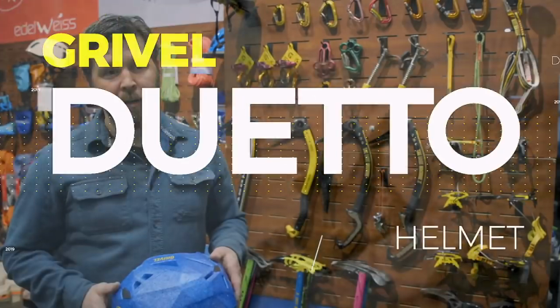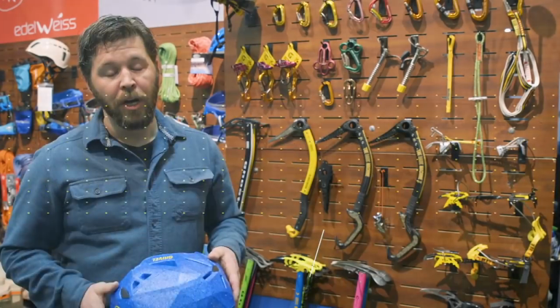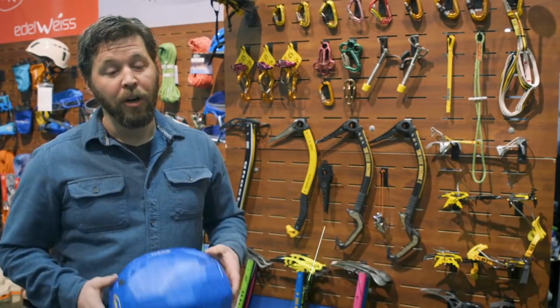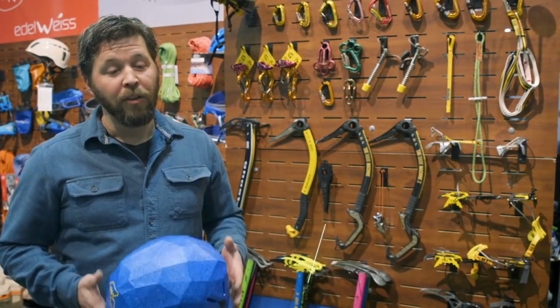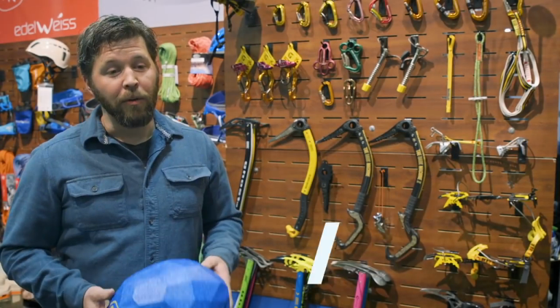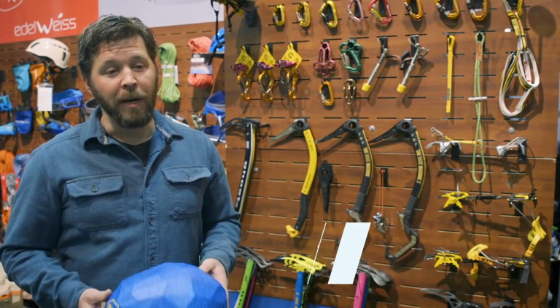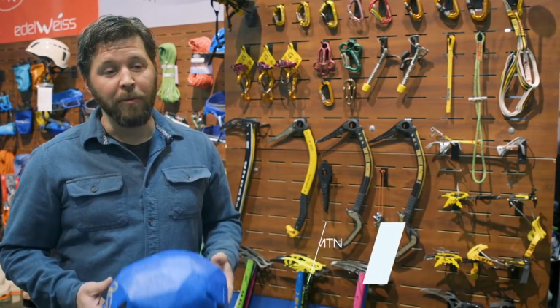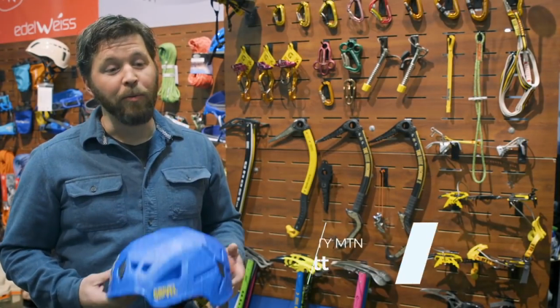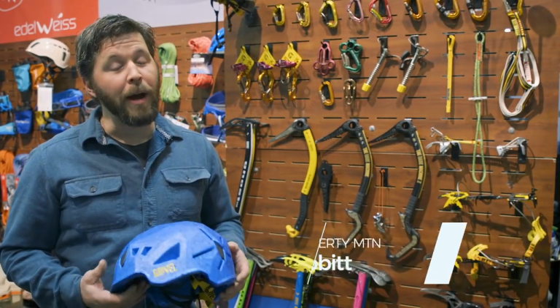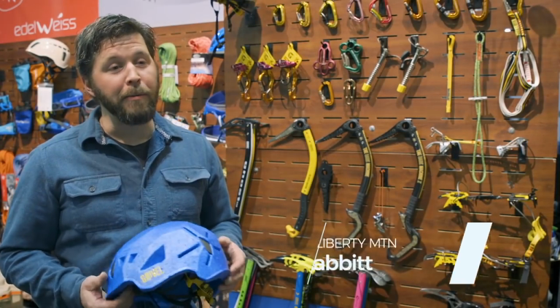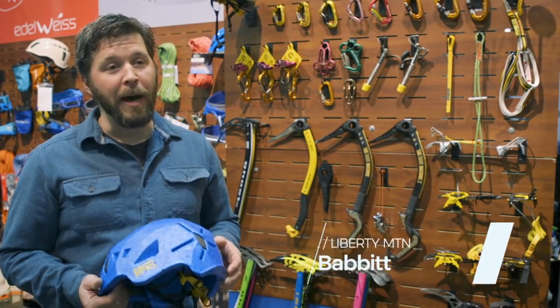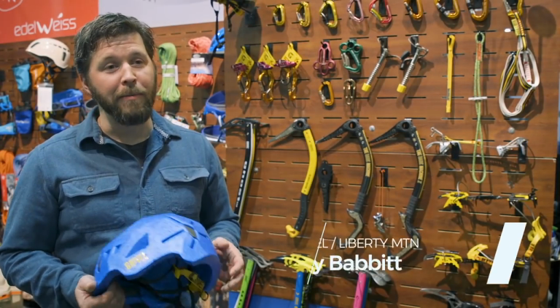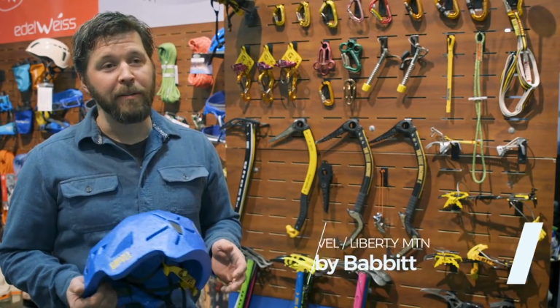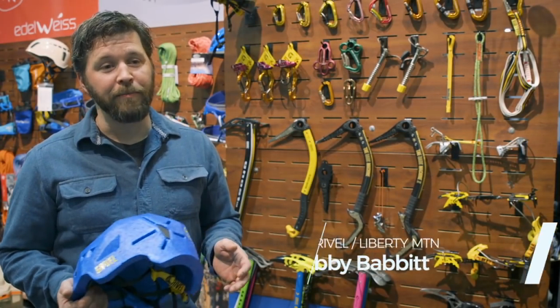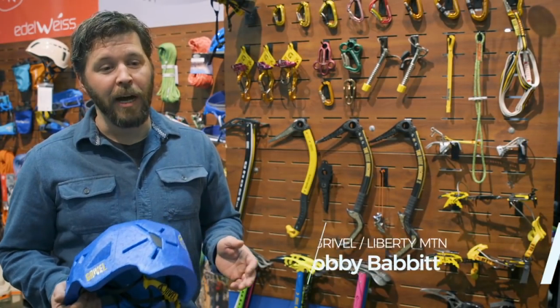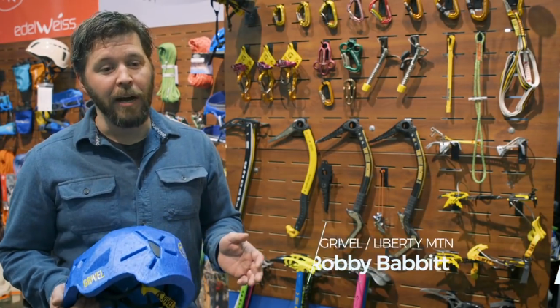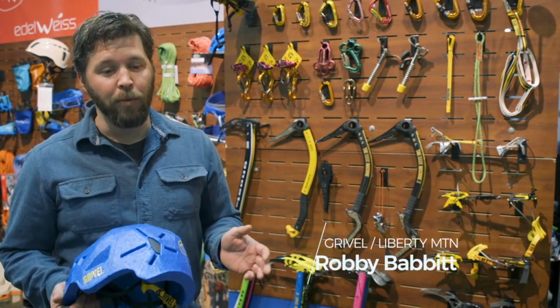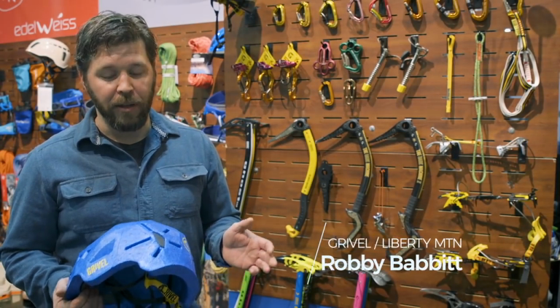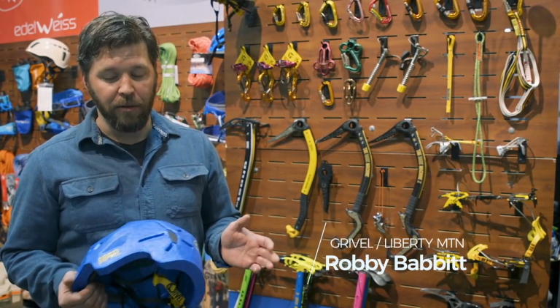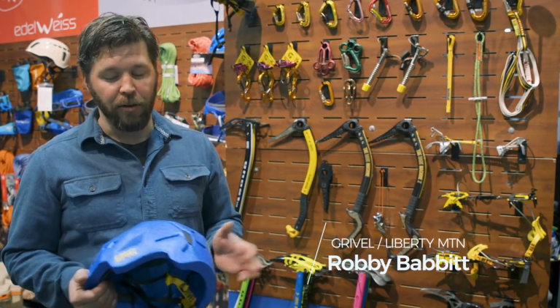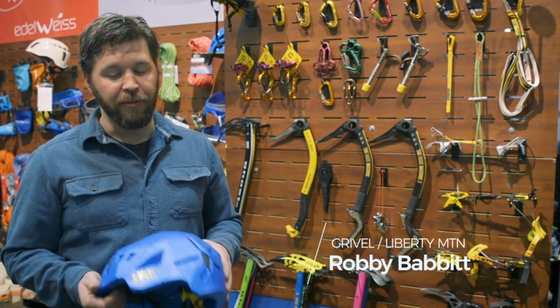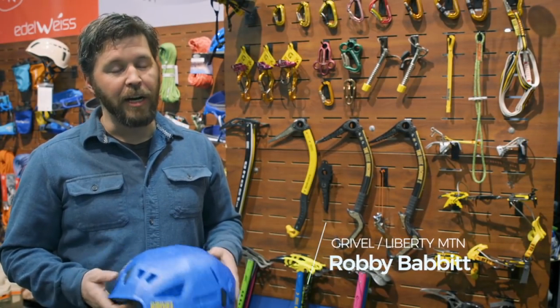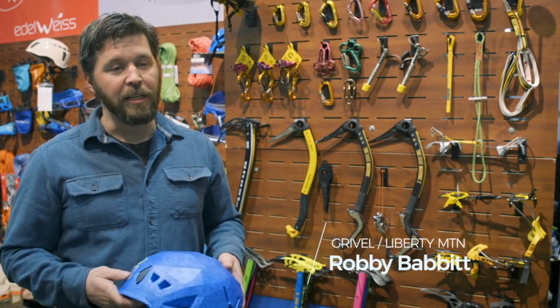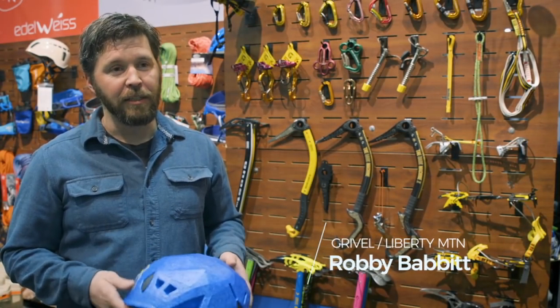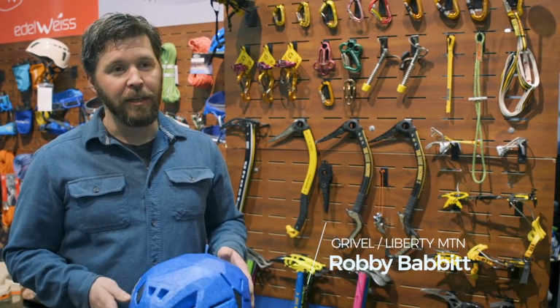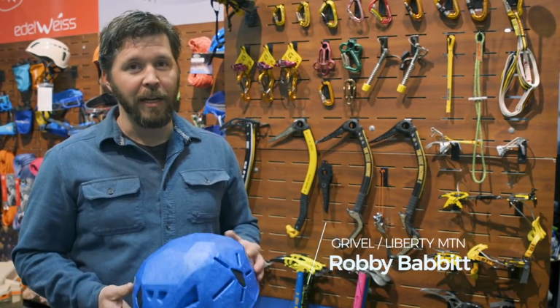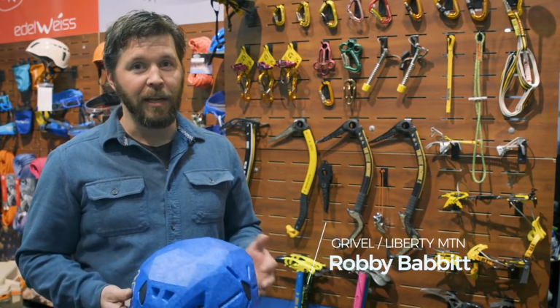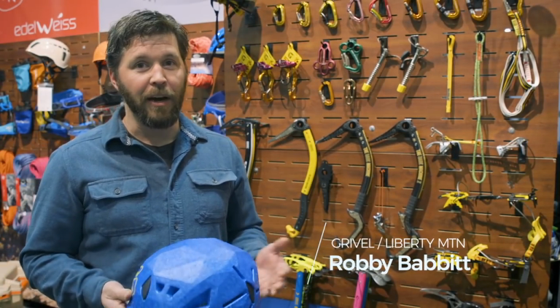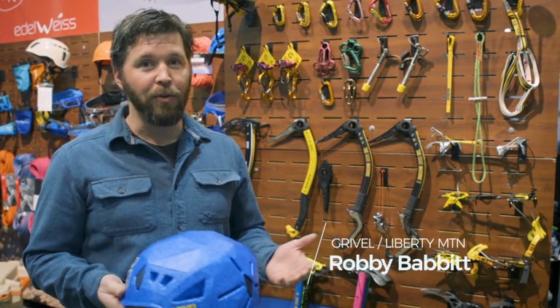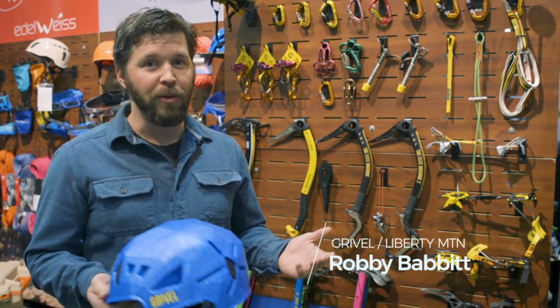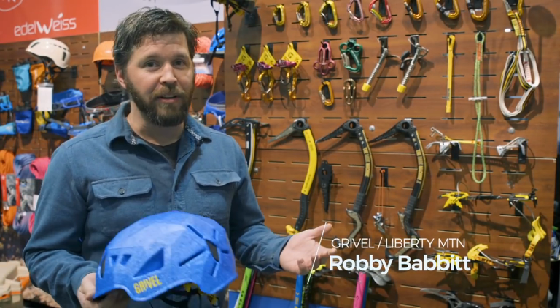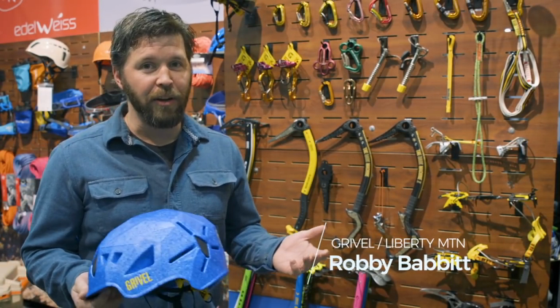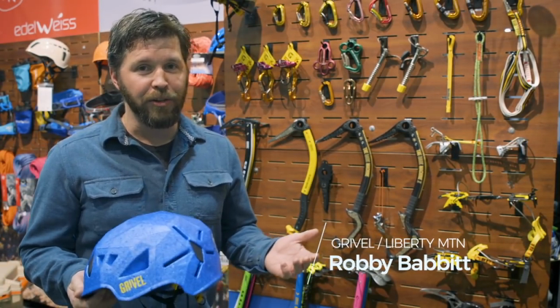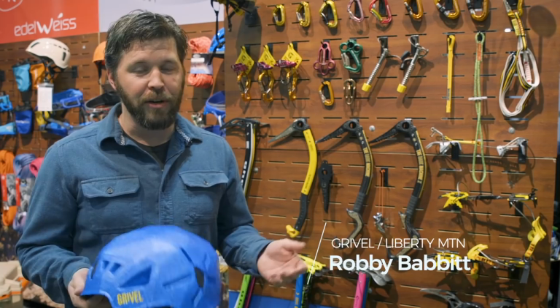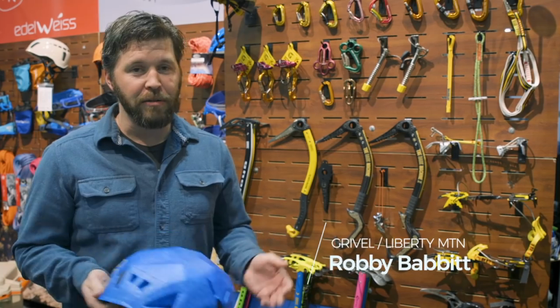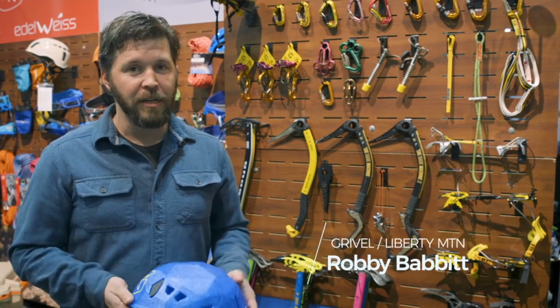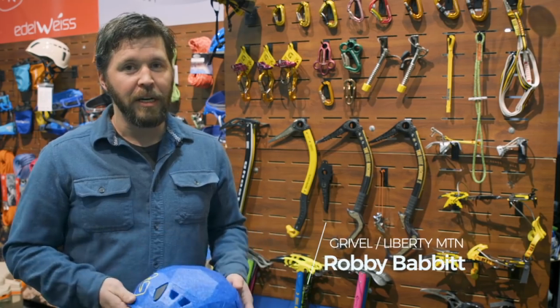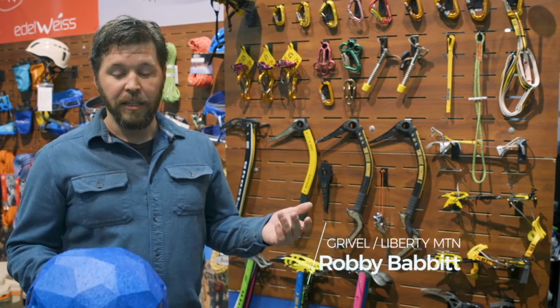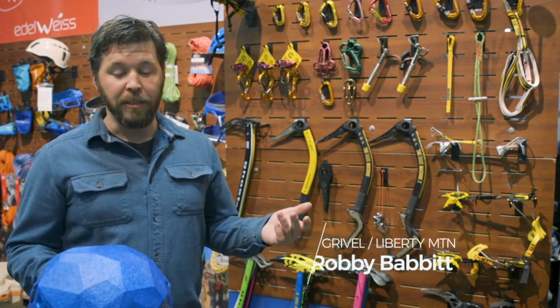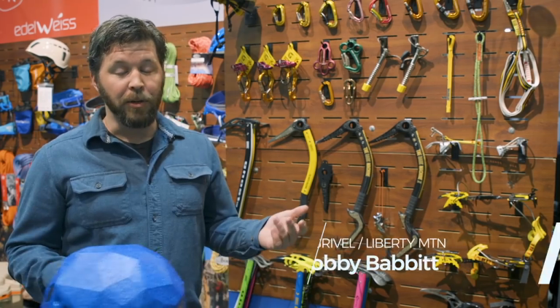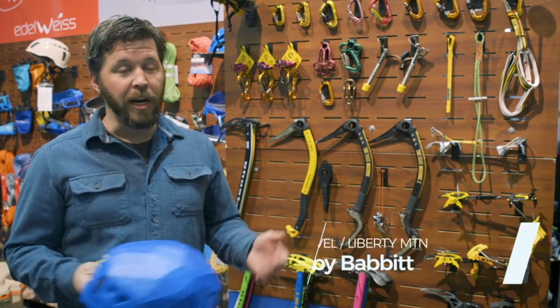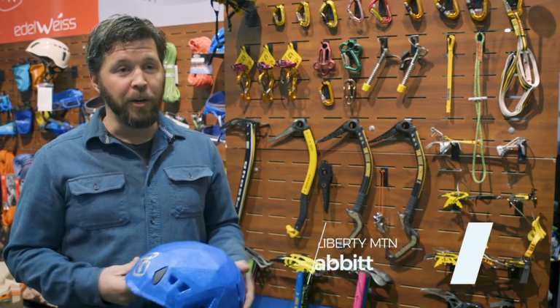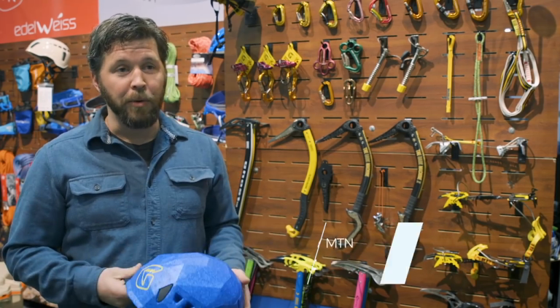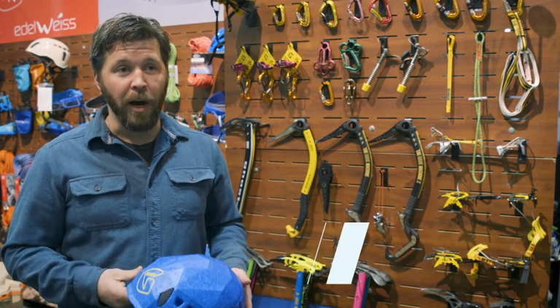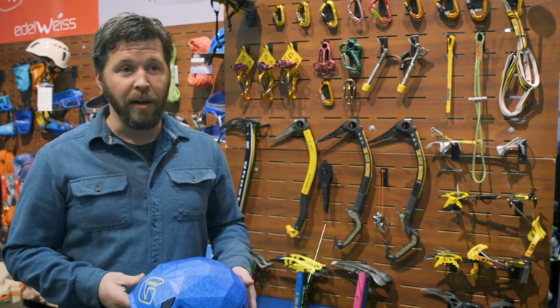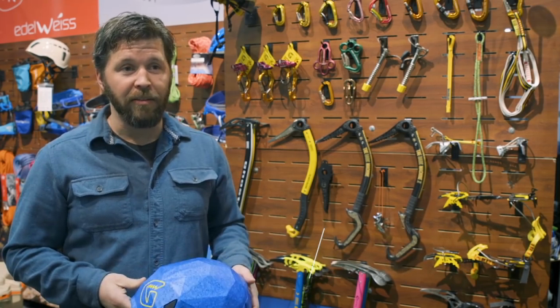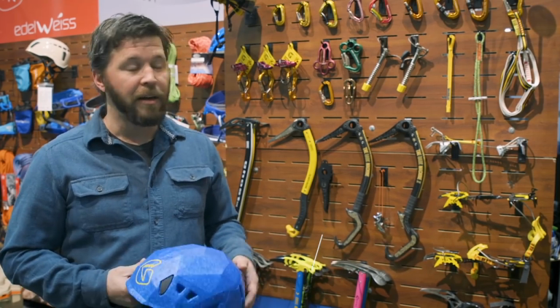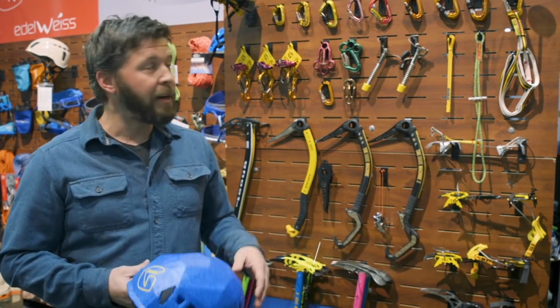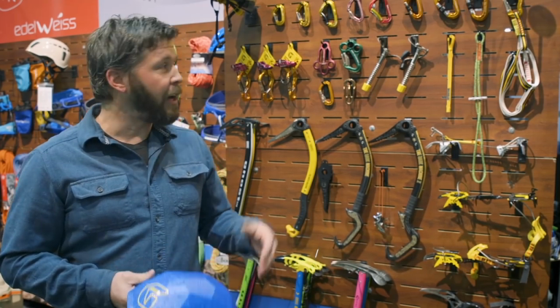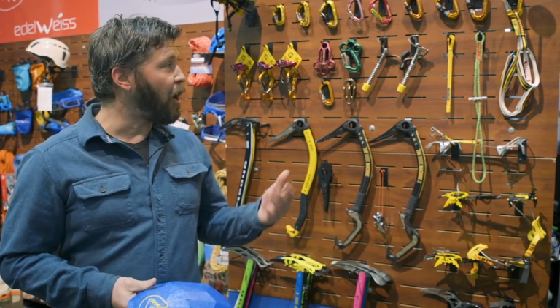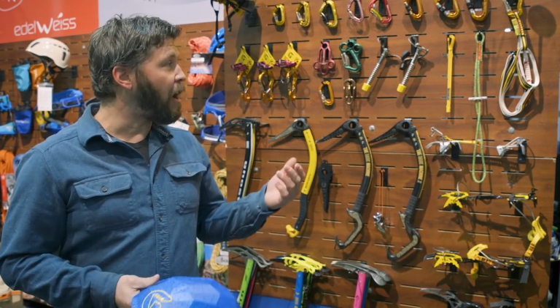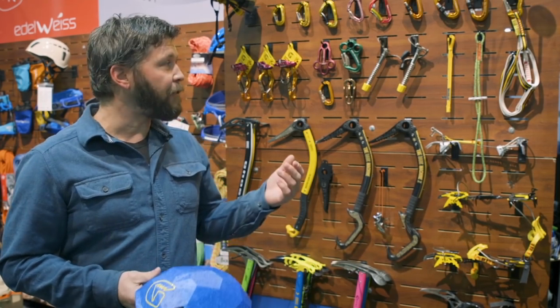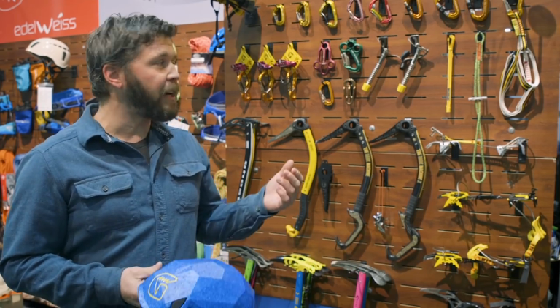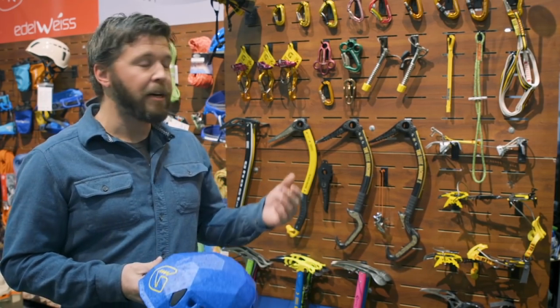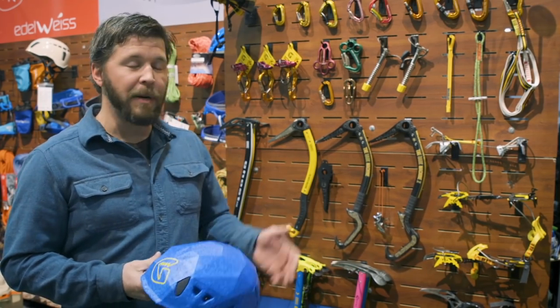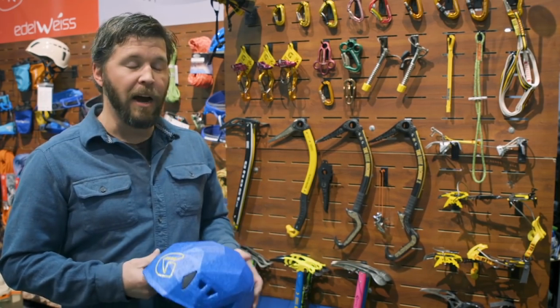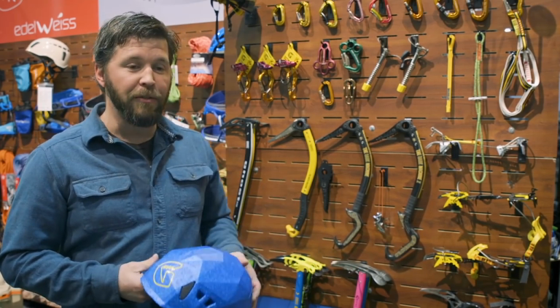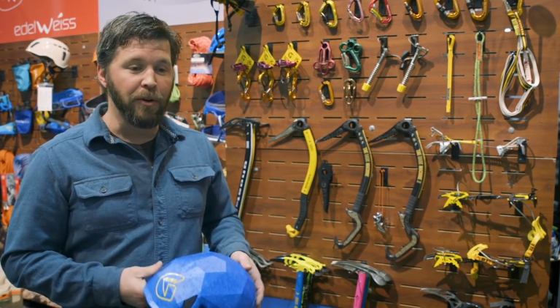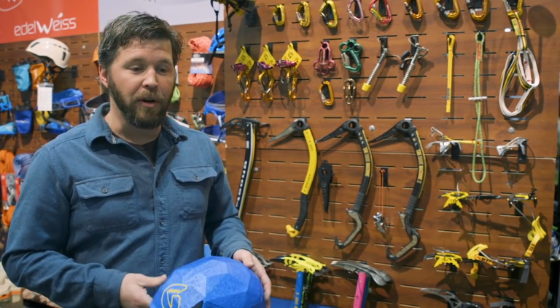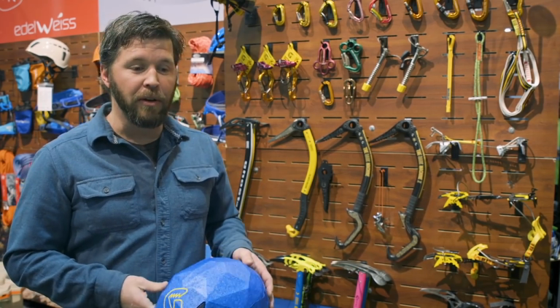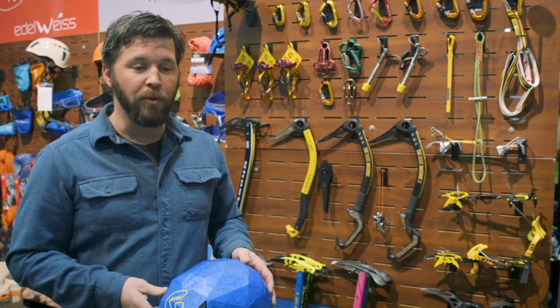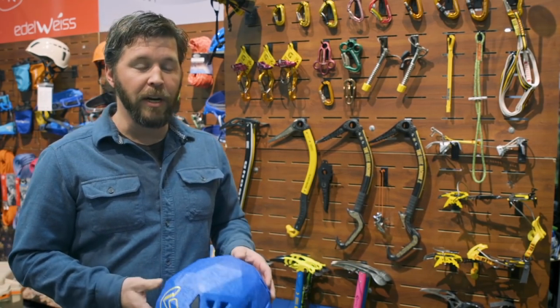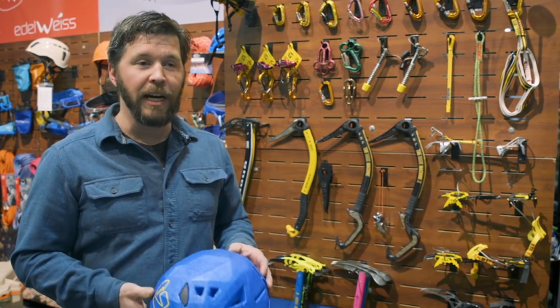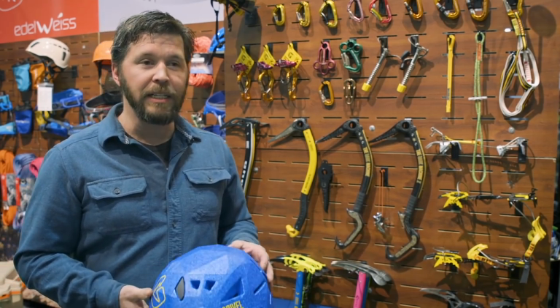My name is Robbie Babbitt. I'm with Gravel at the Outdoor Retailer Show. We have some great new products in our offering coming out for 2019.